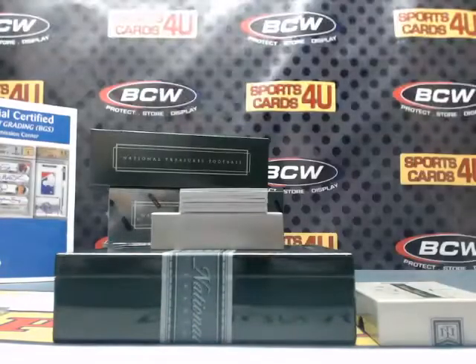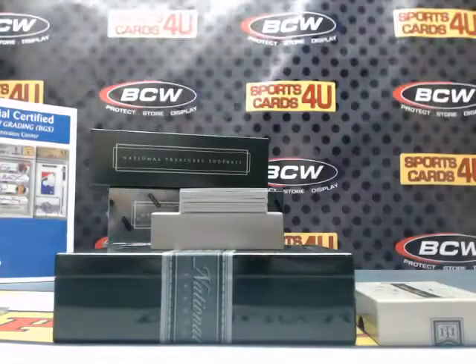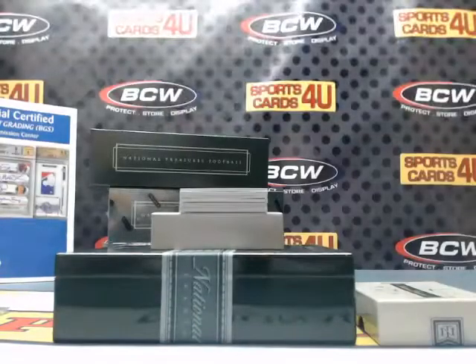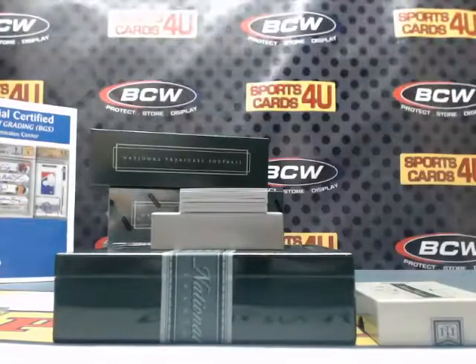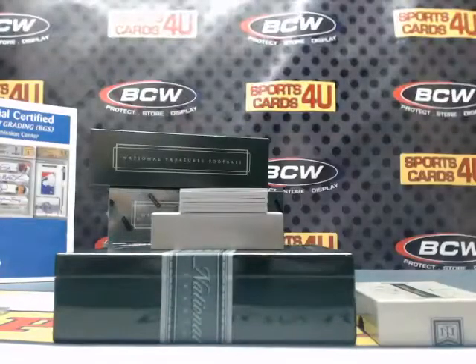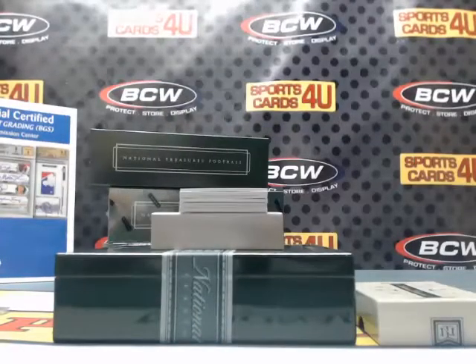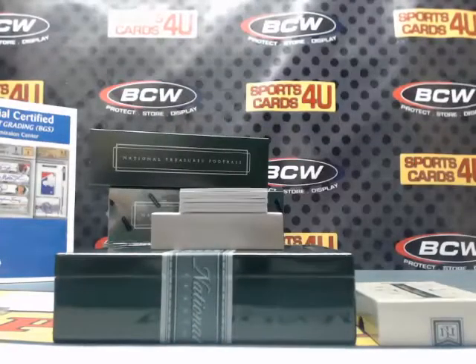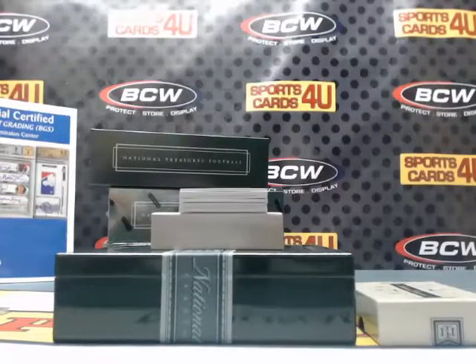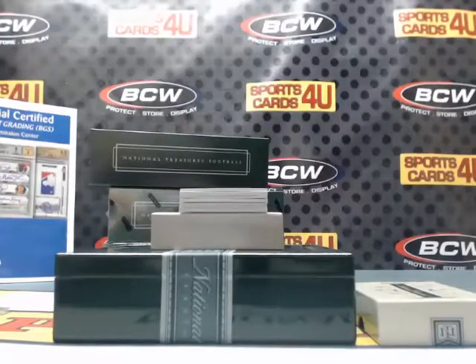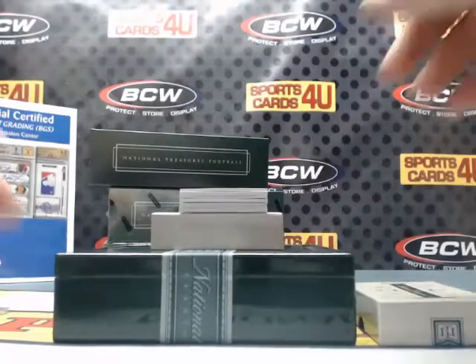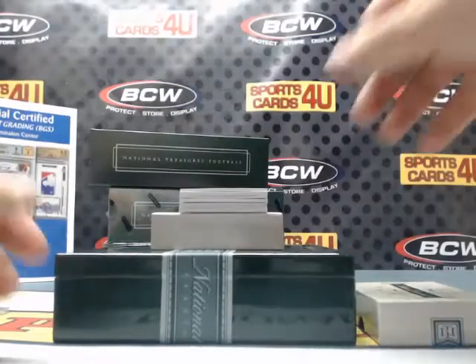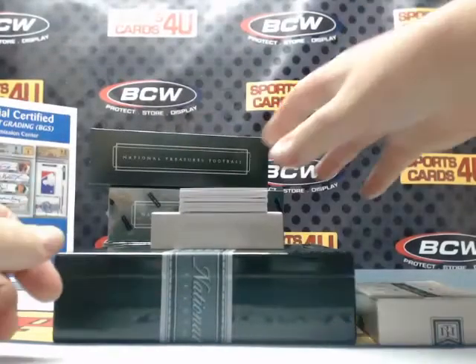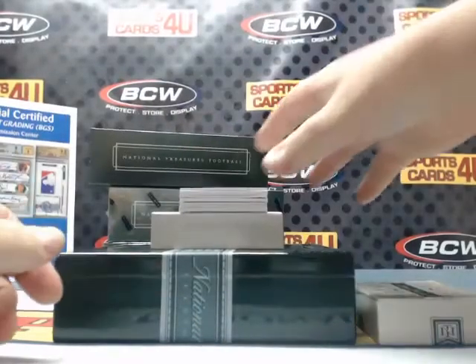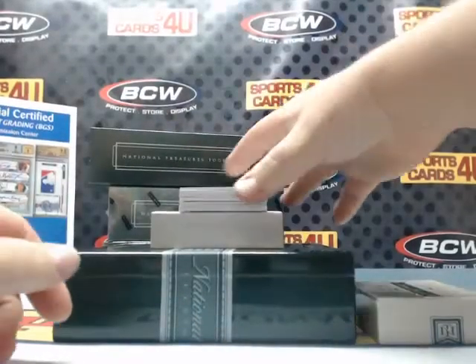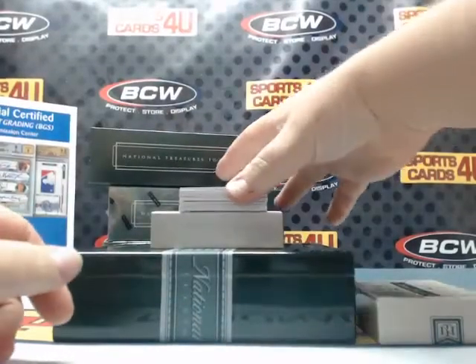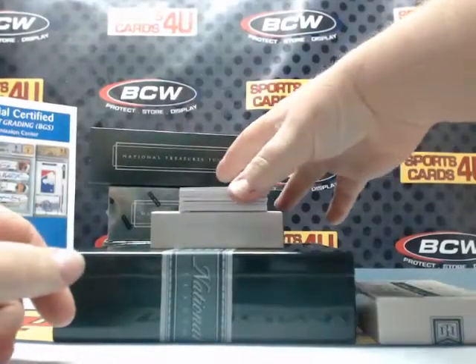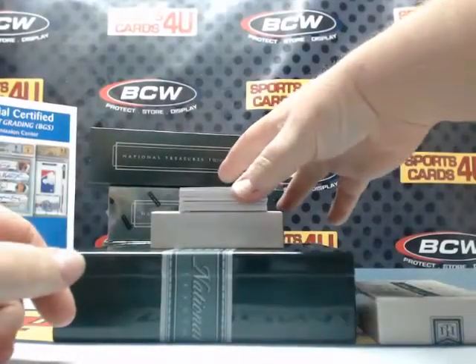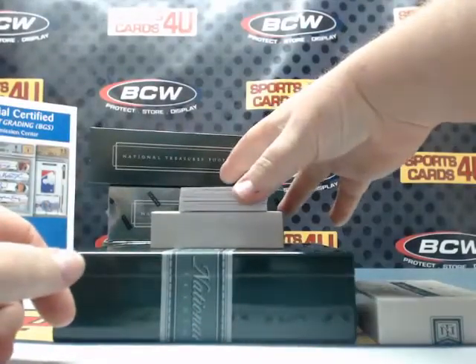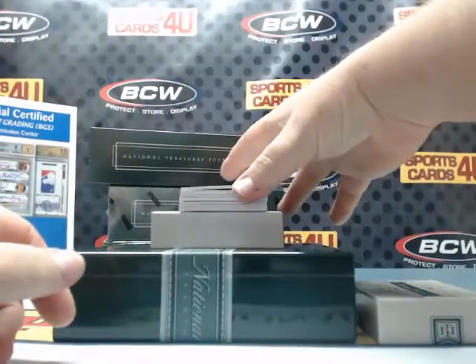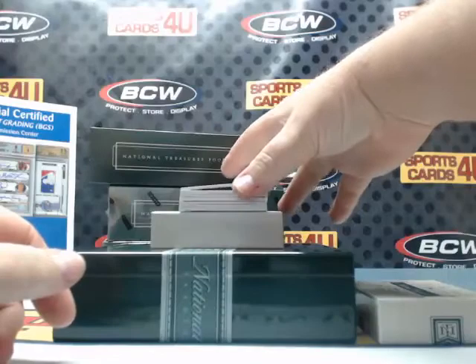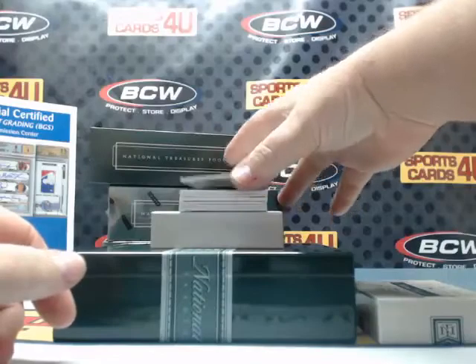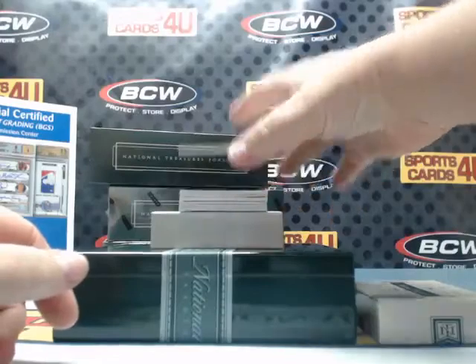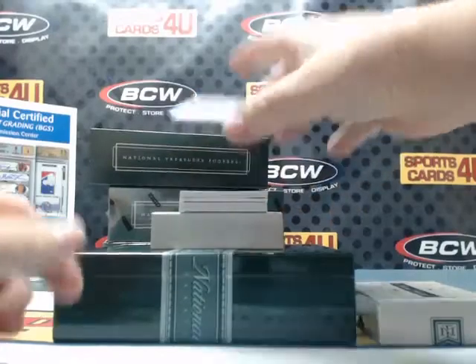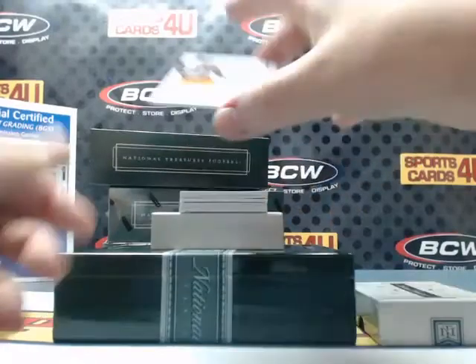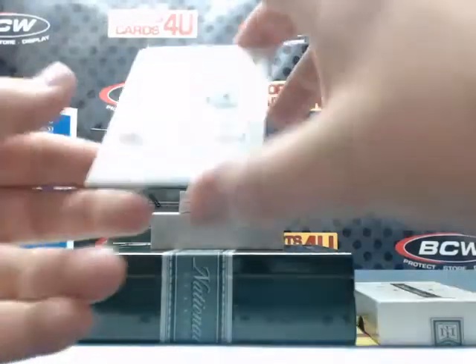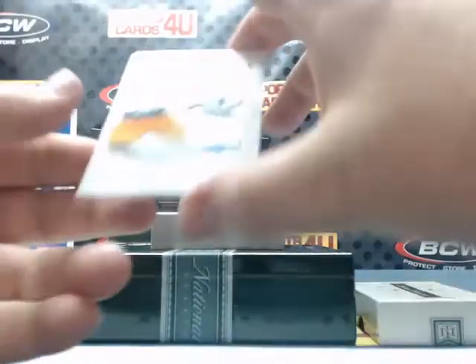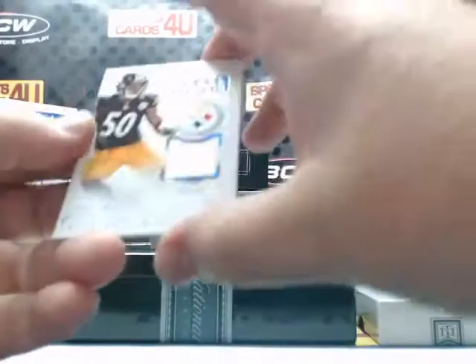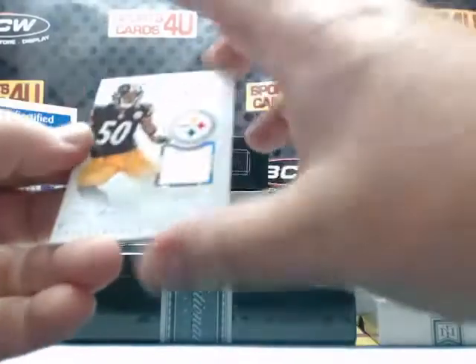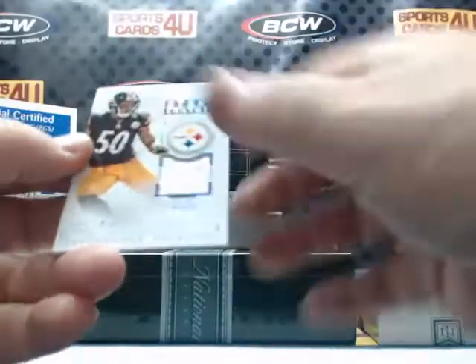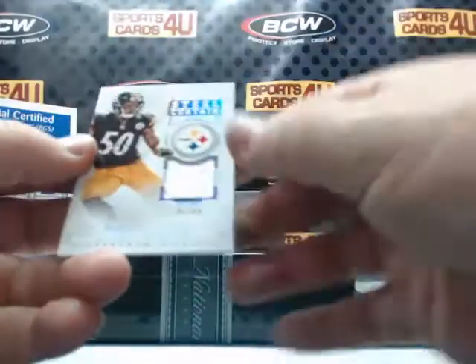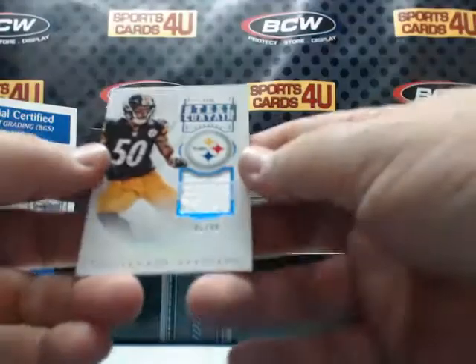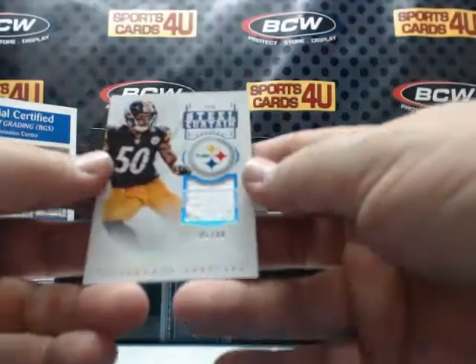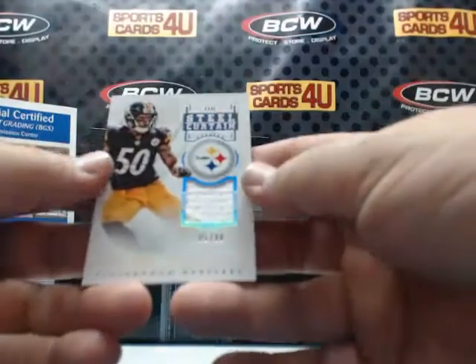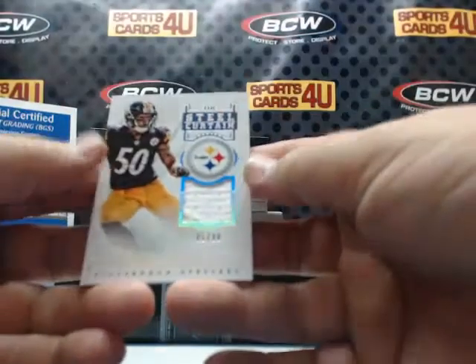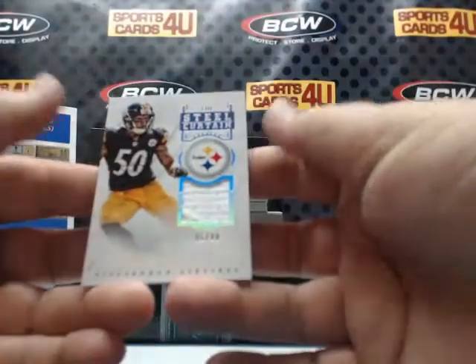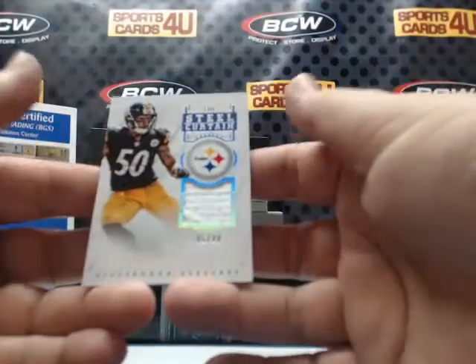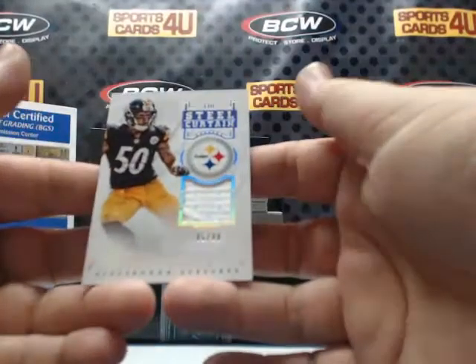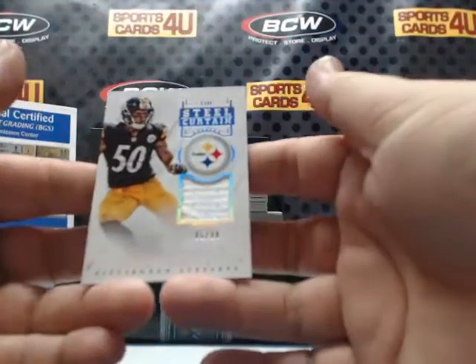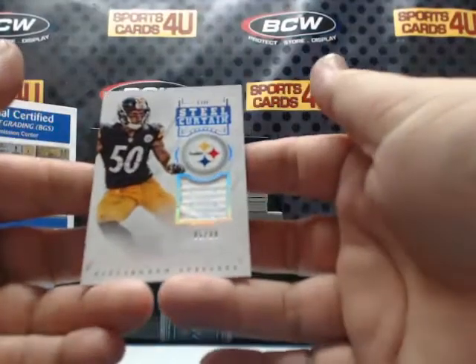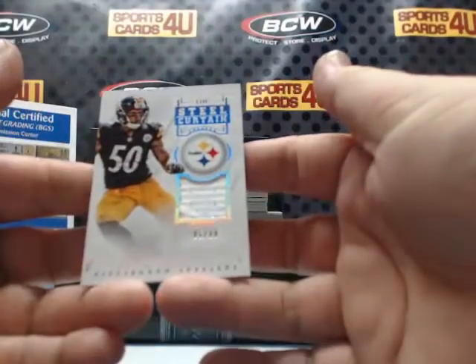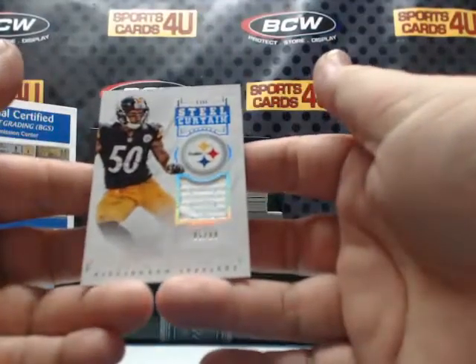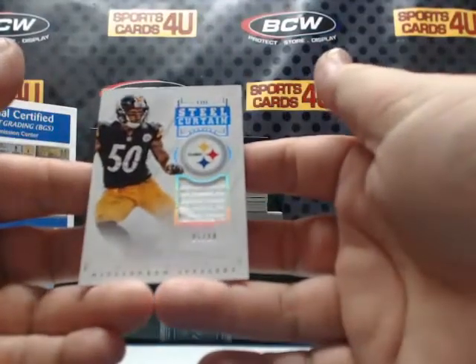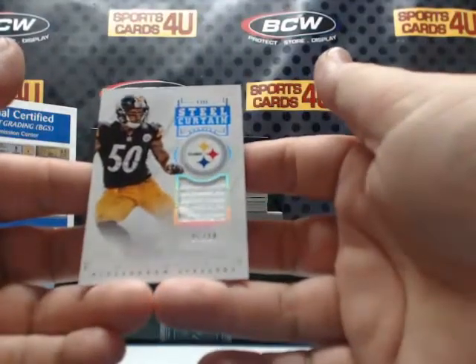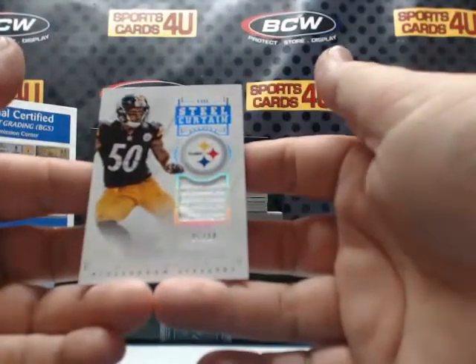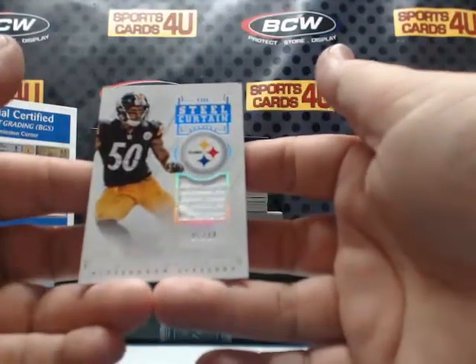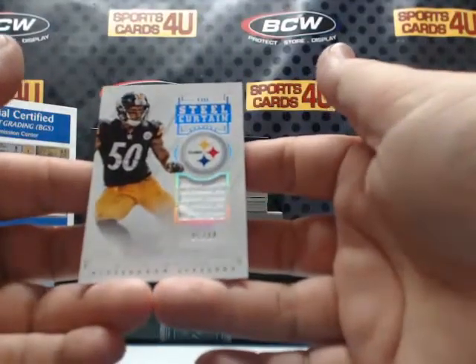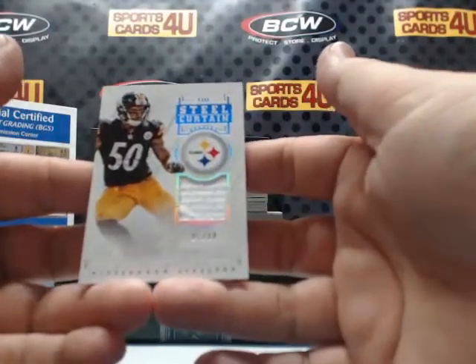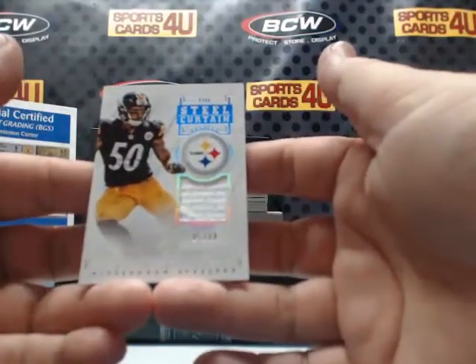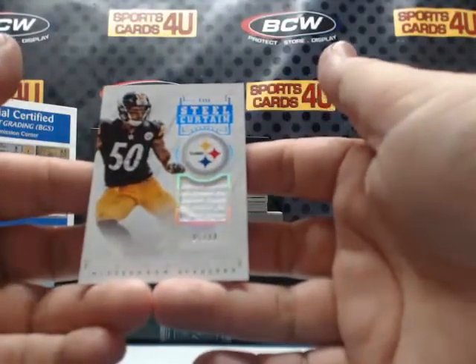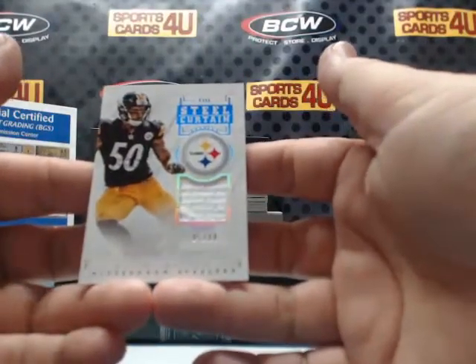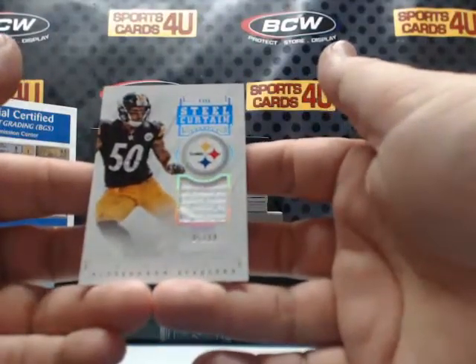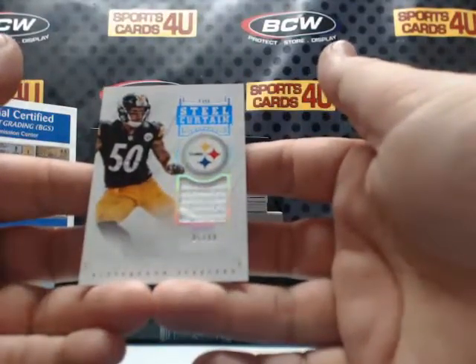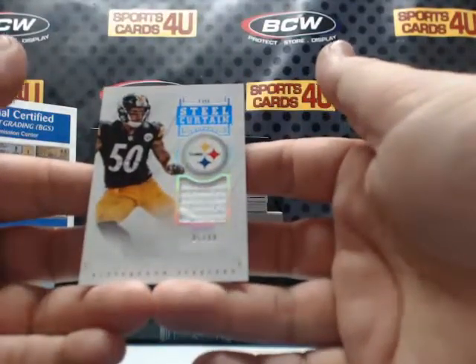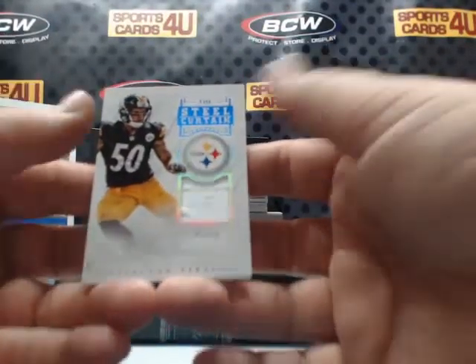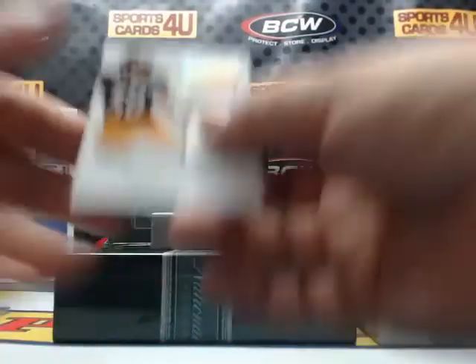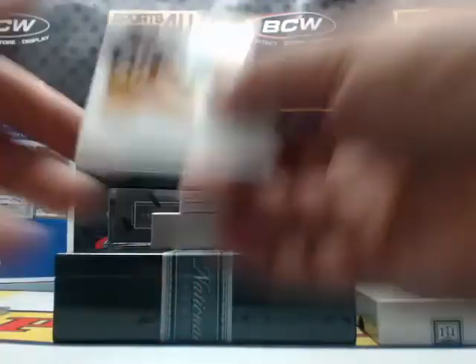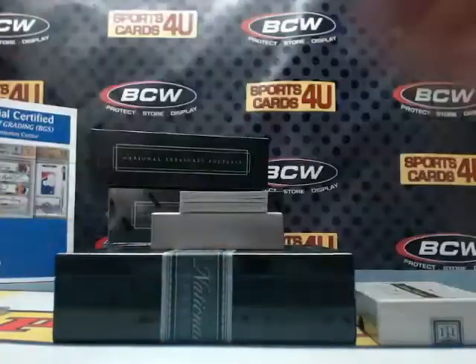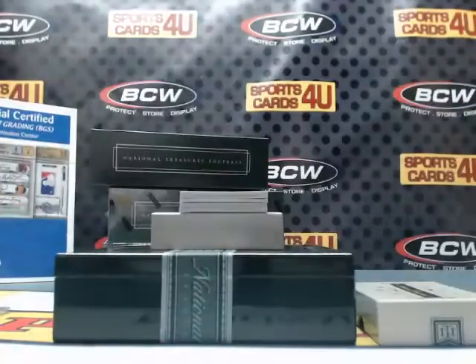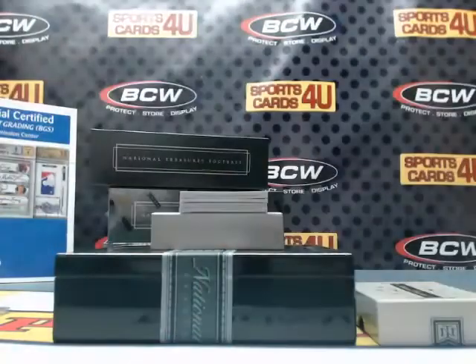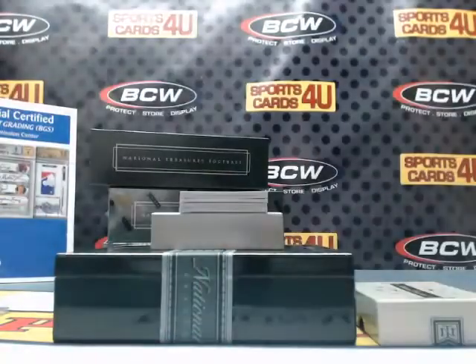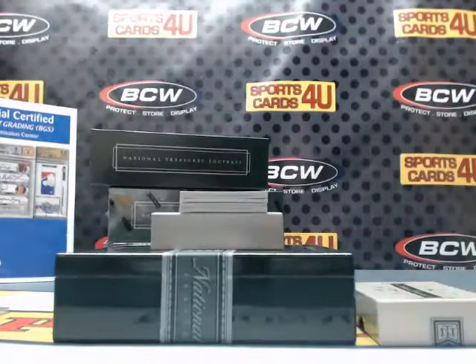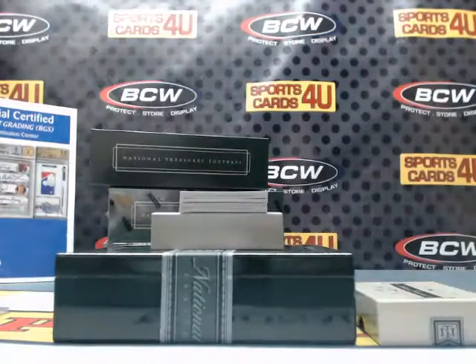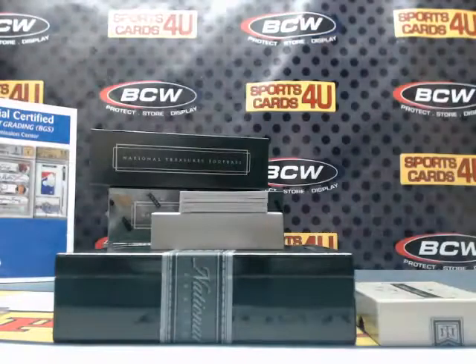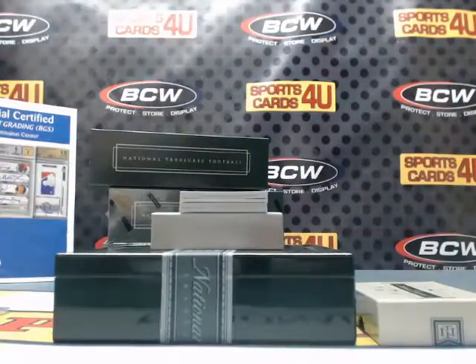The Steel Curtain Jersey, 85 out of 99: Ryan Shazier.